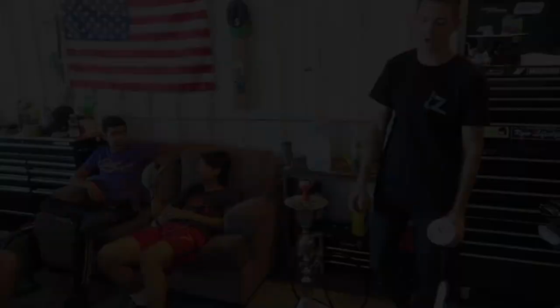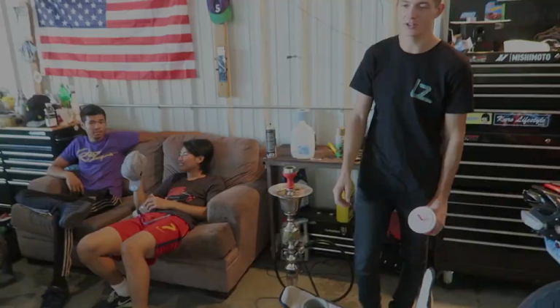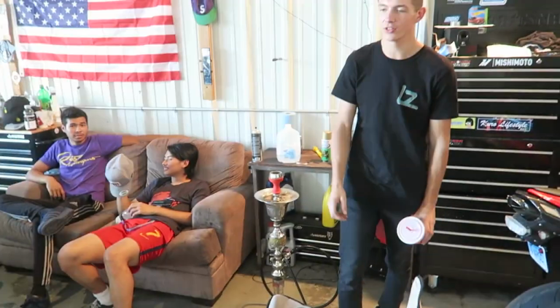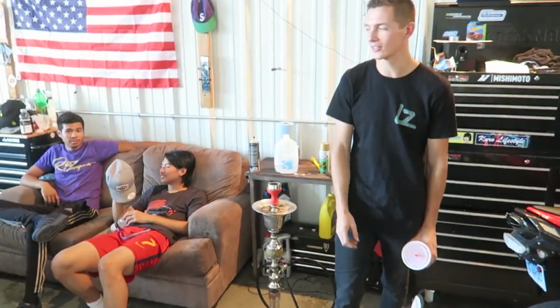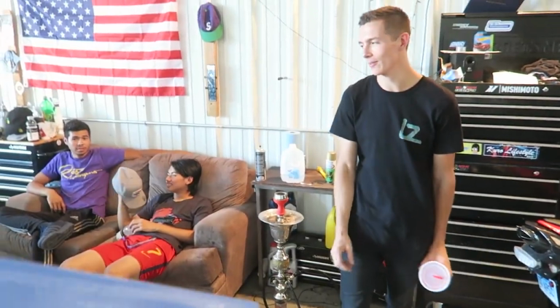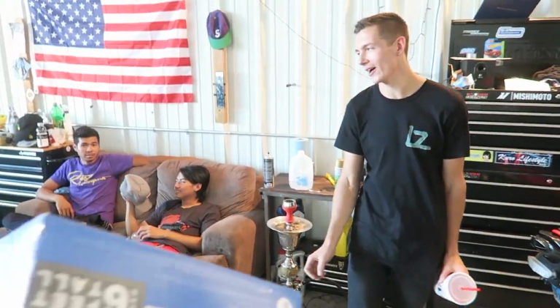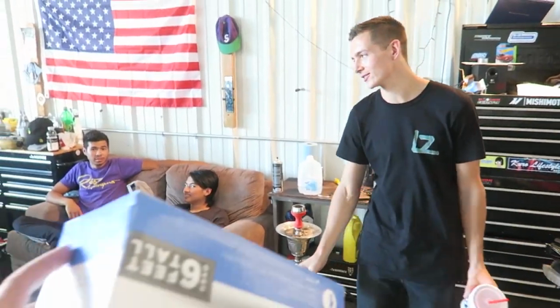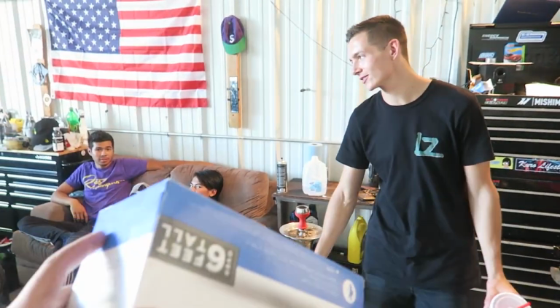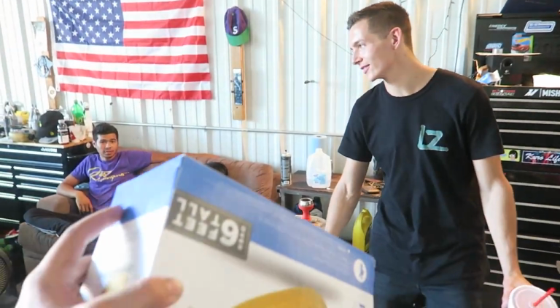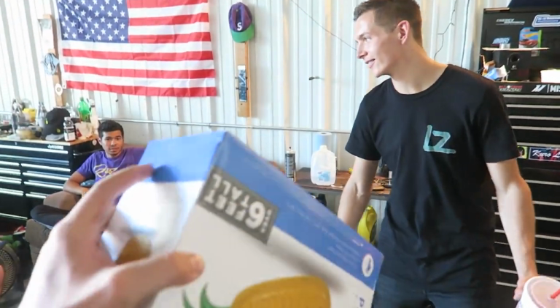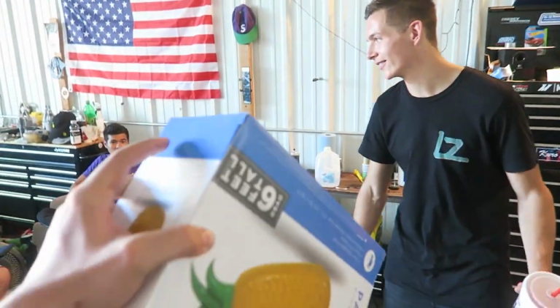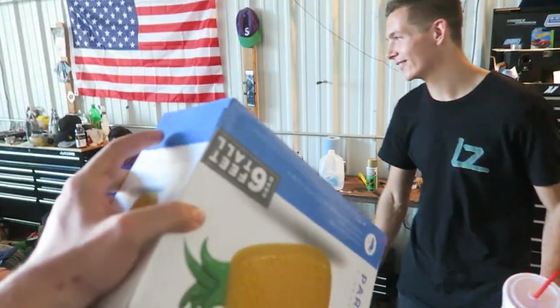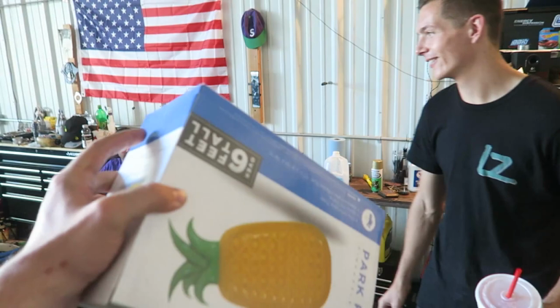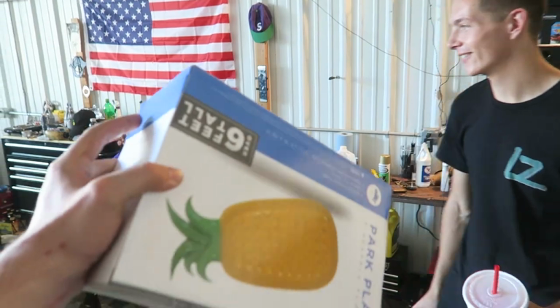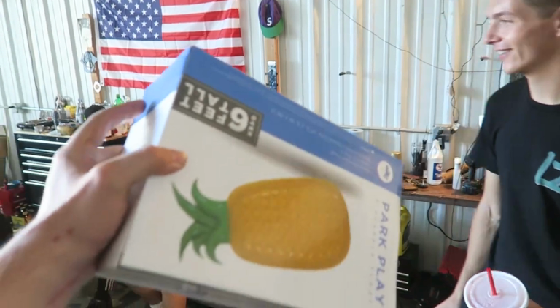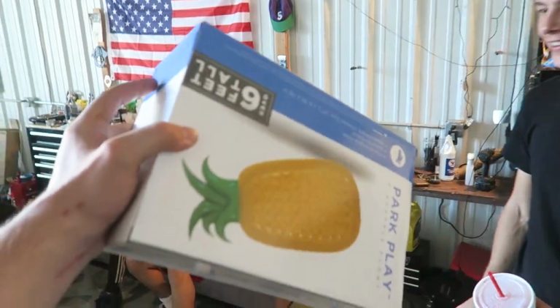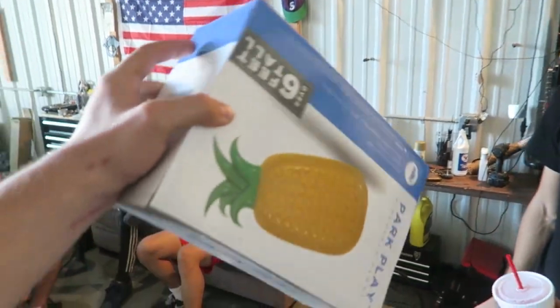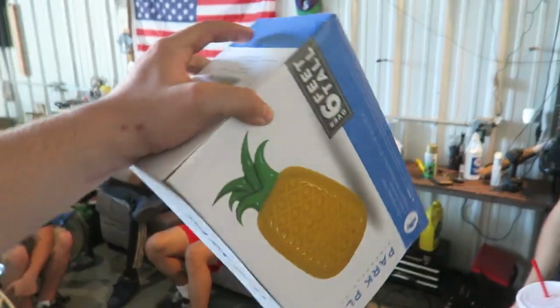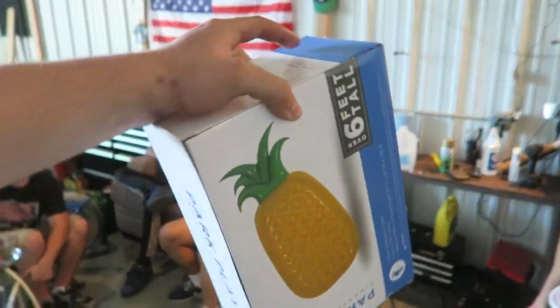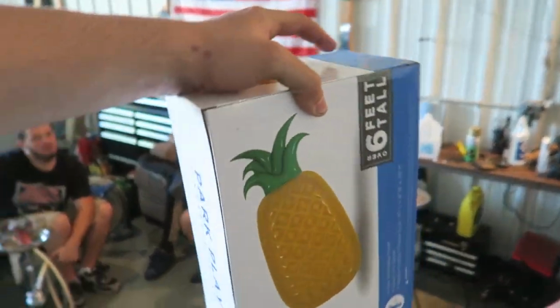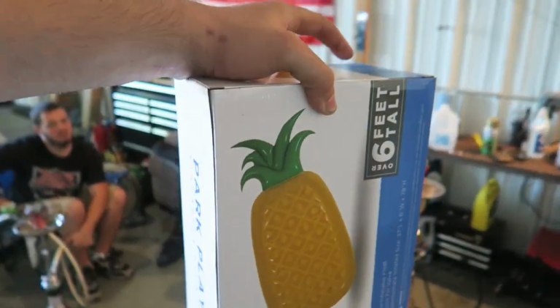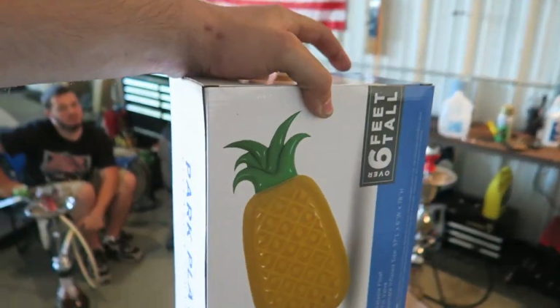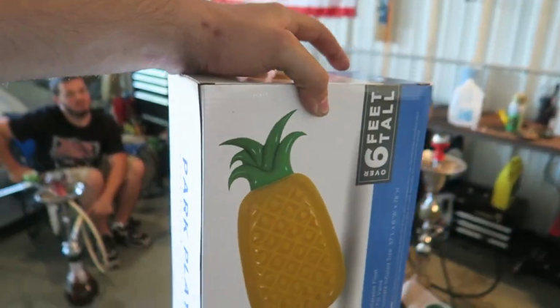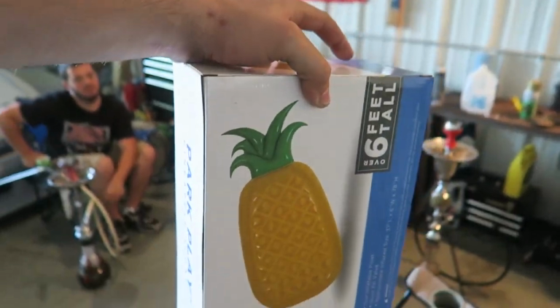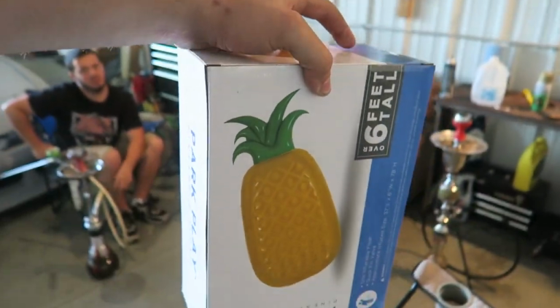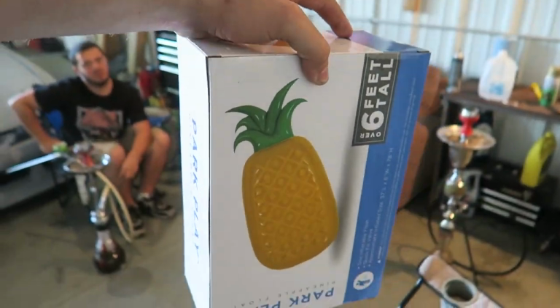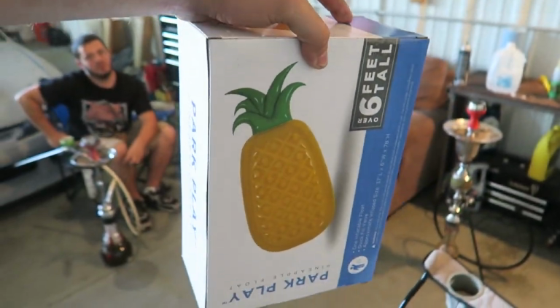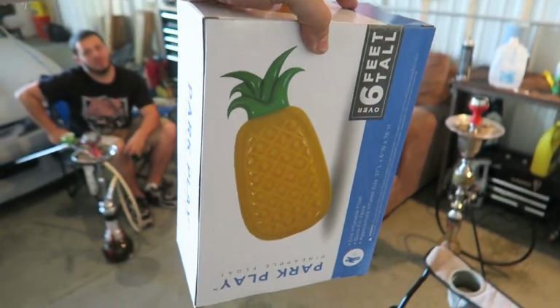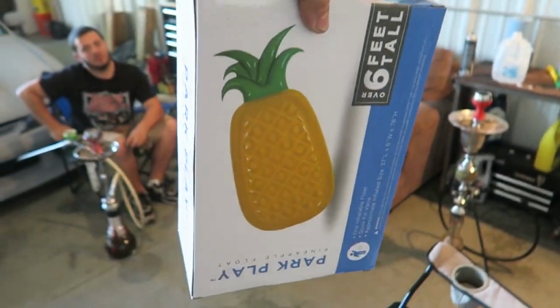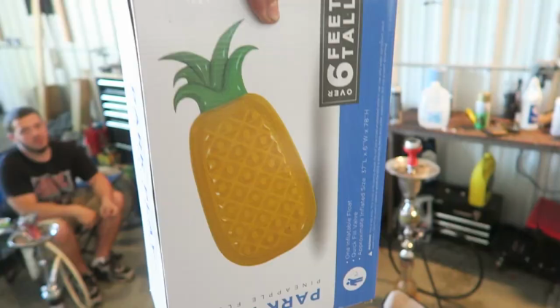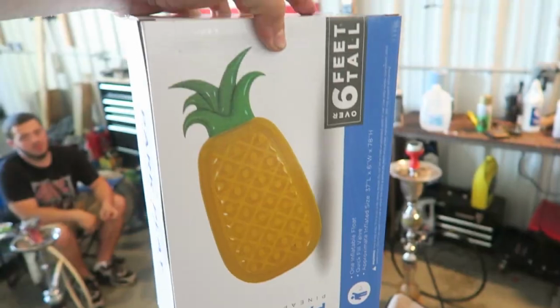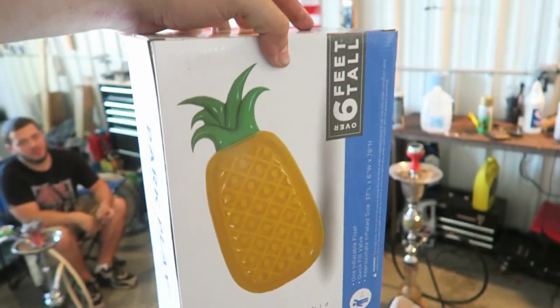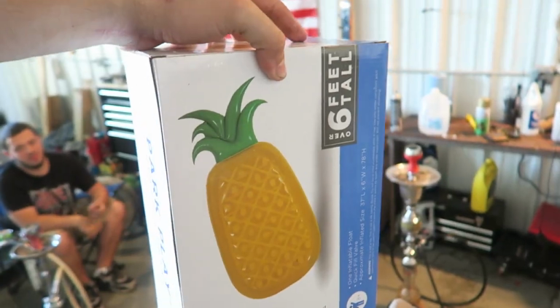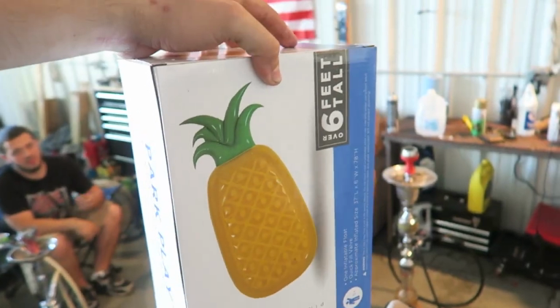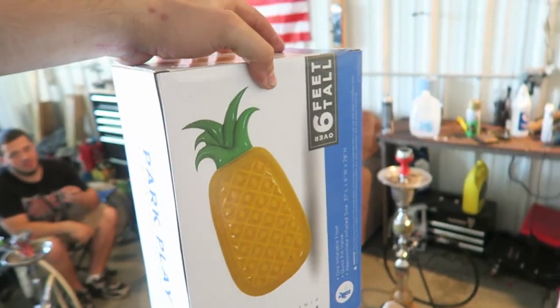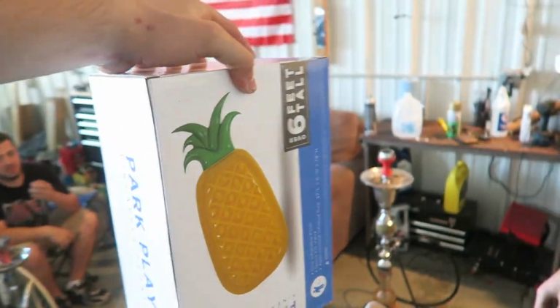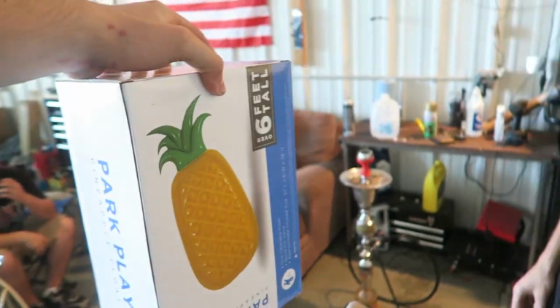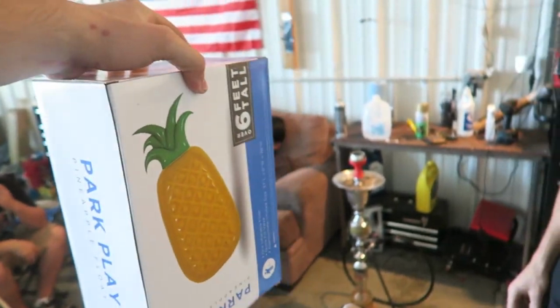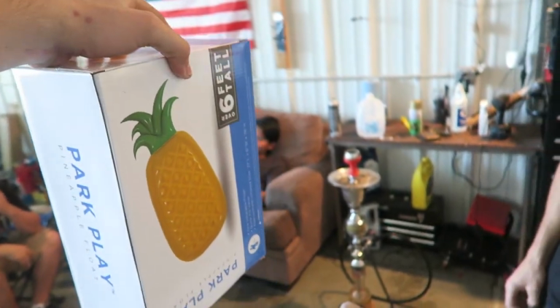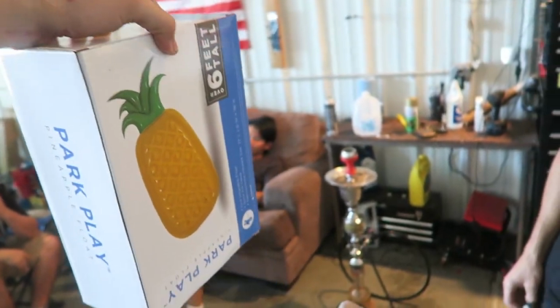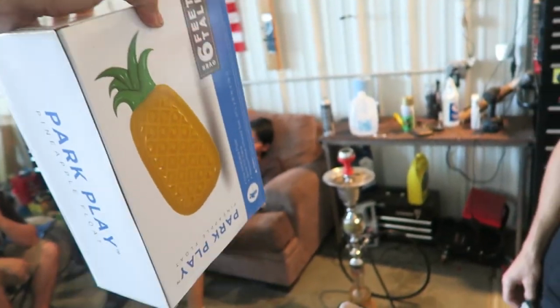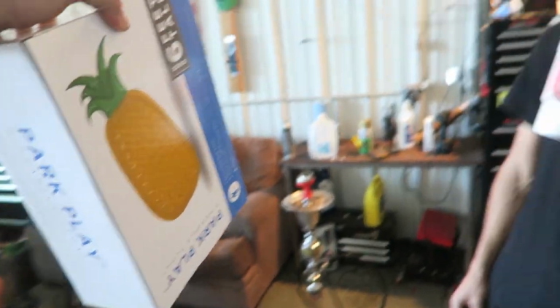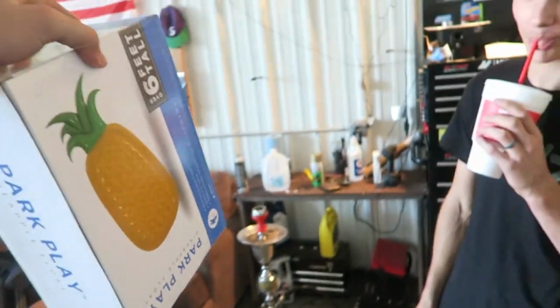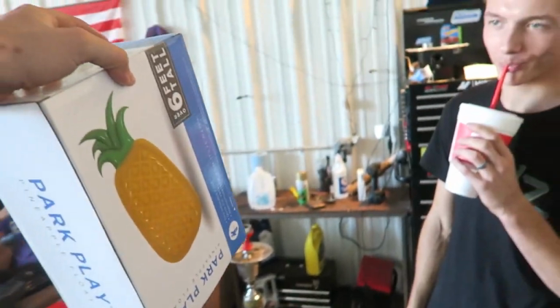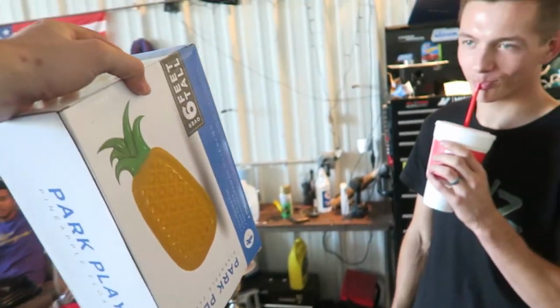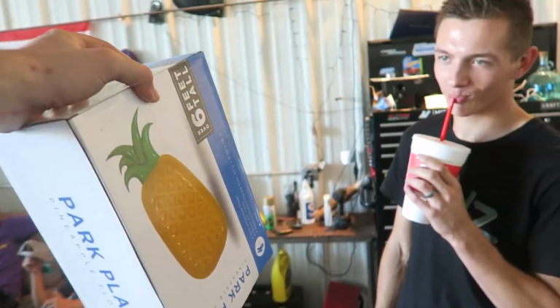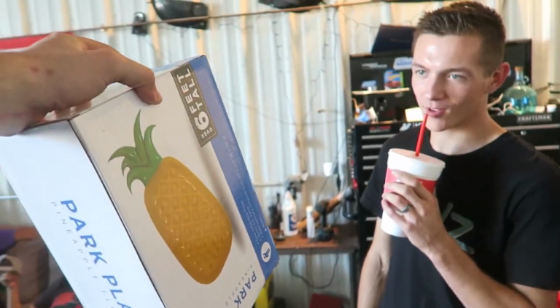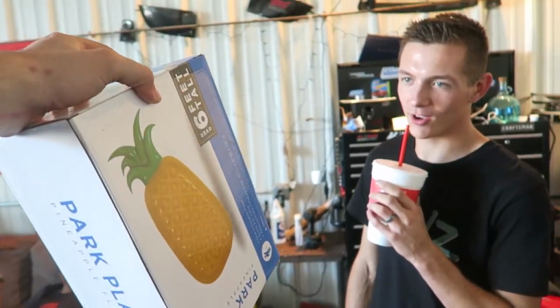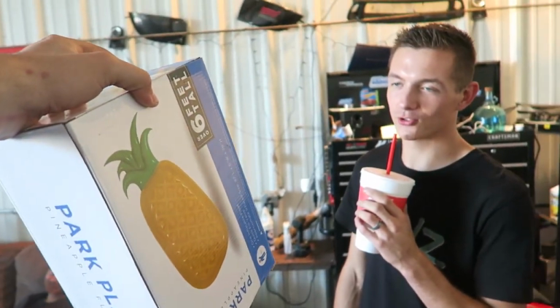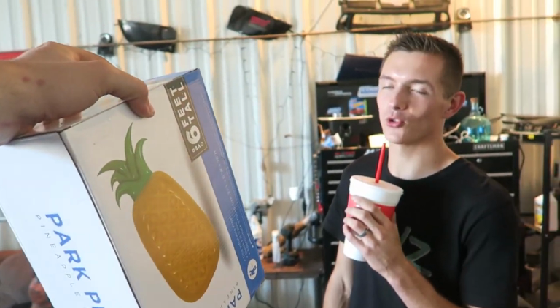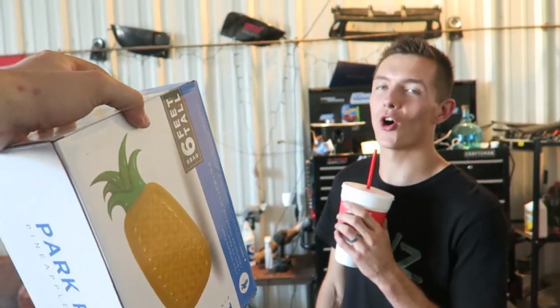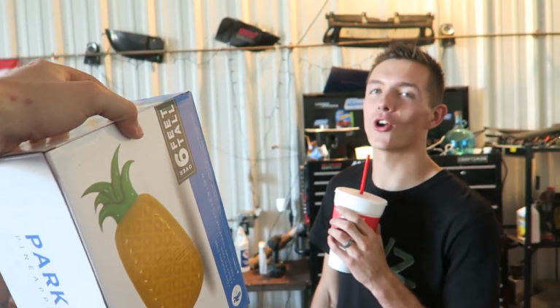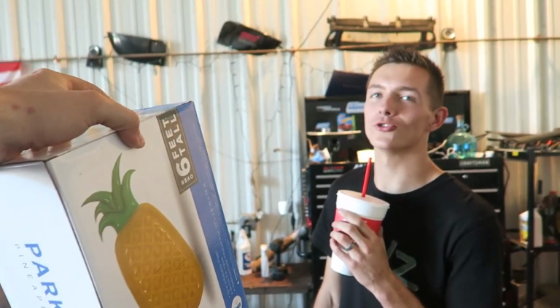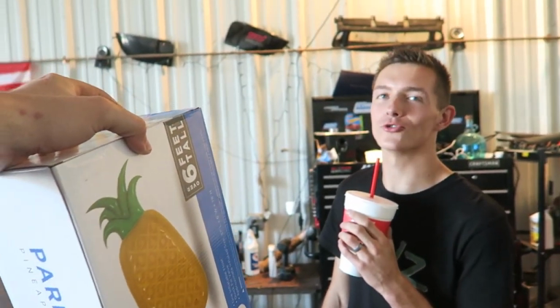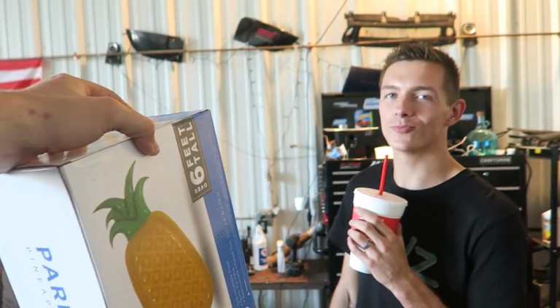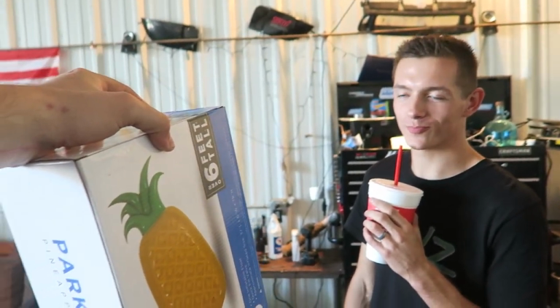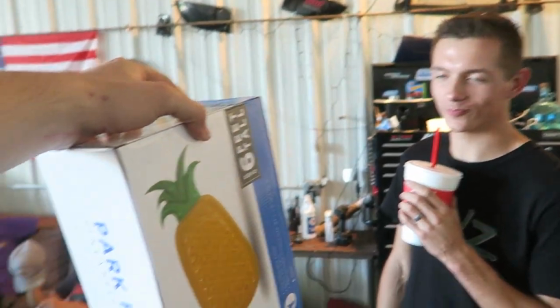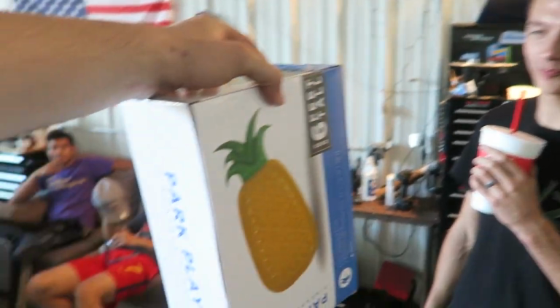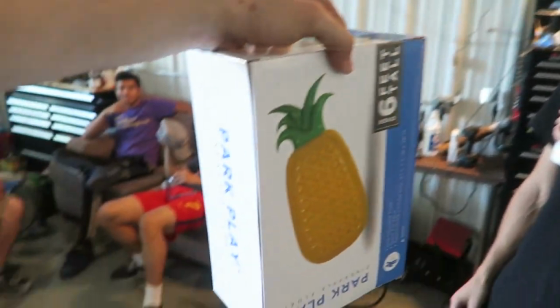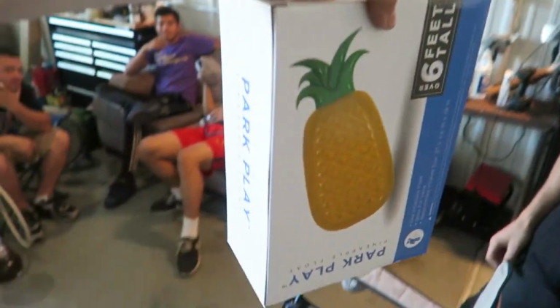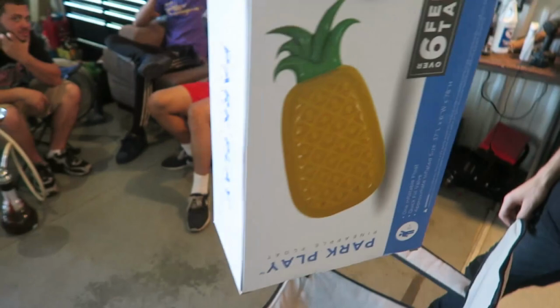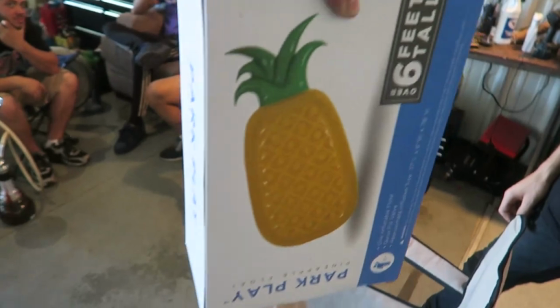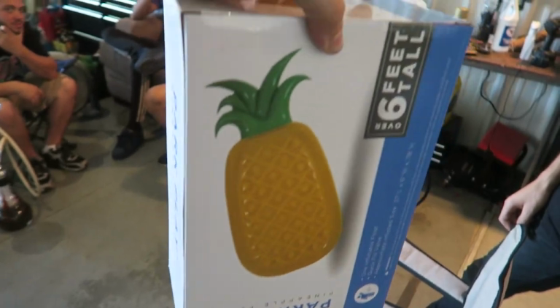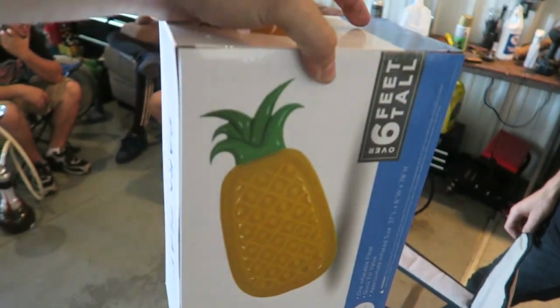Nicole got me a pineapple inflatable raft for my pool - it's large, quite large.